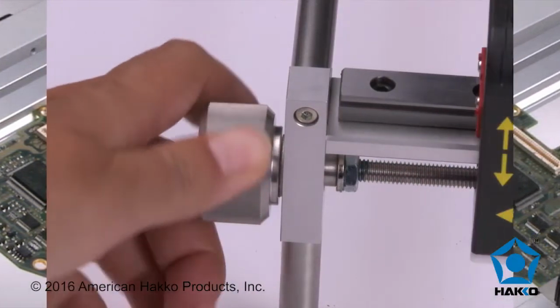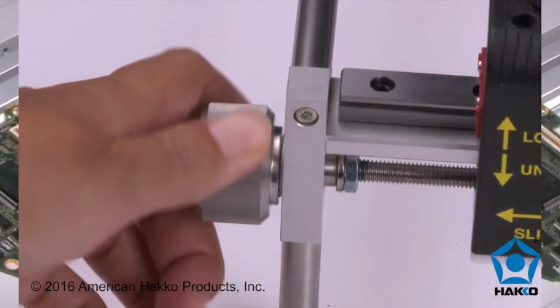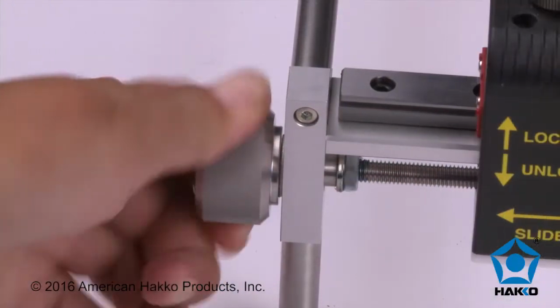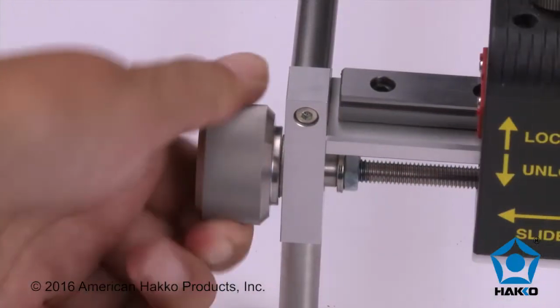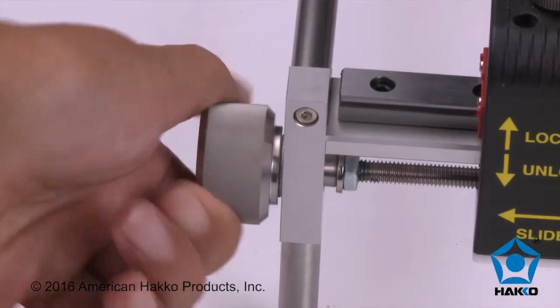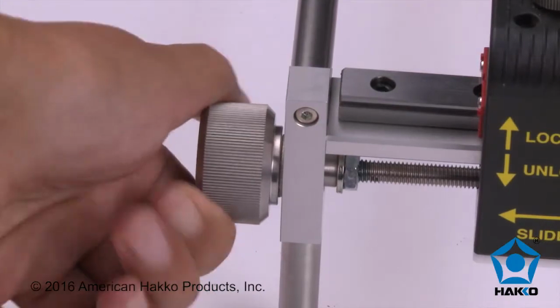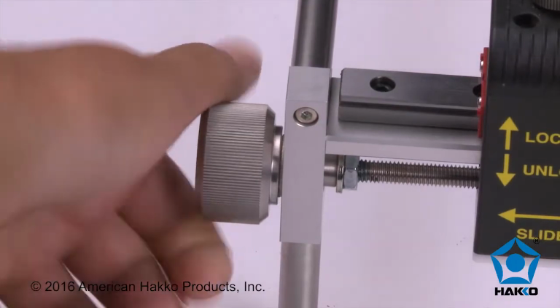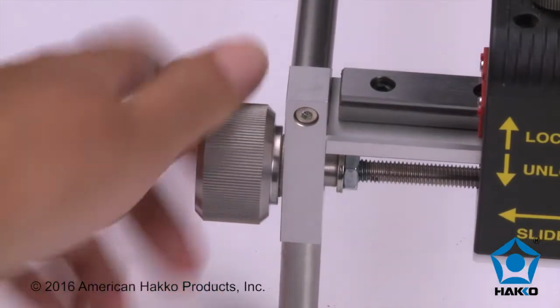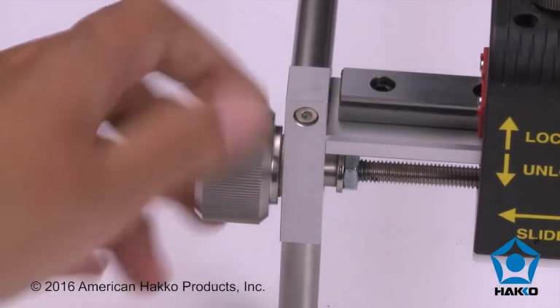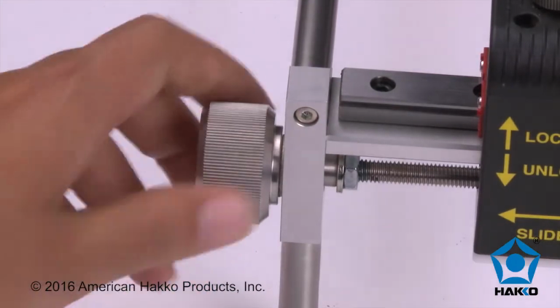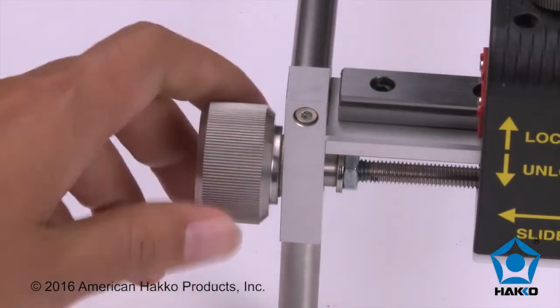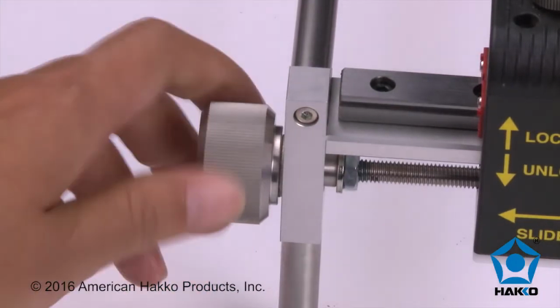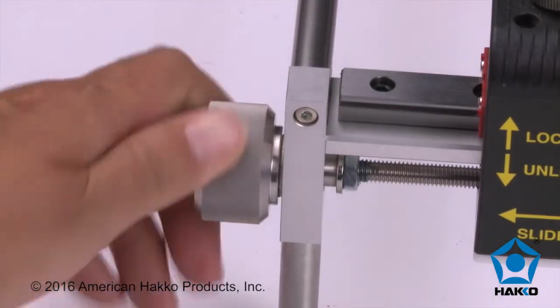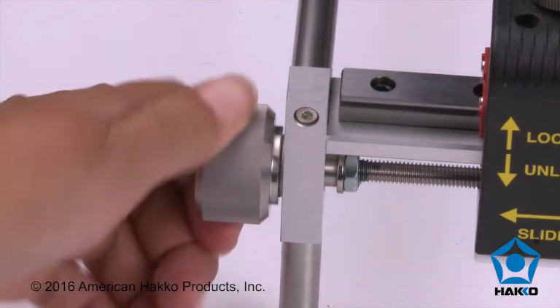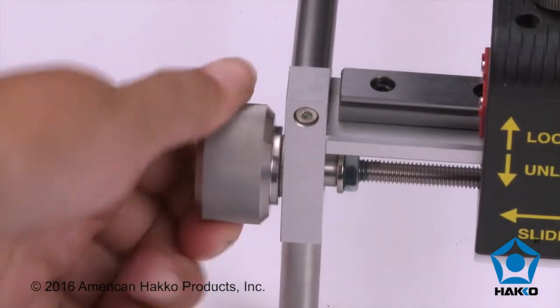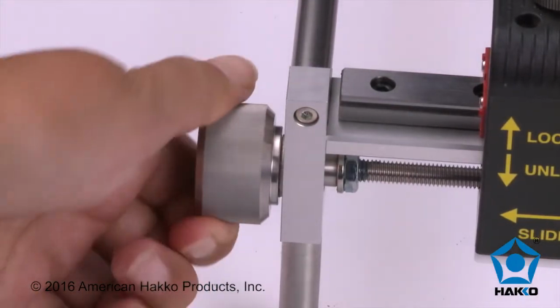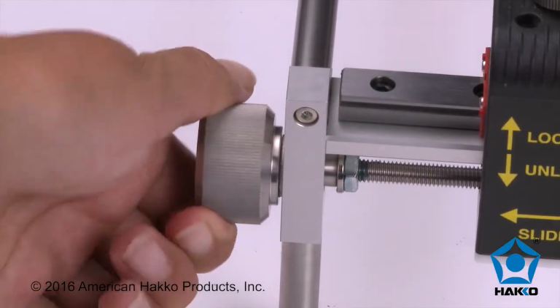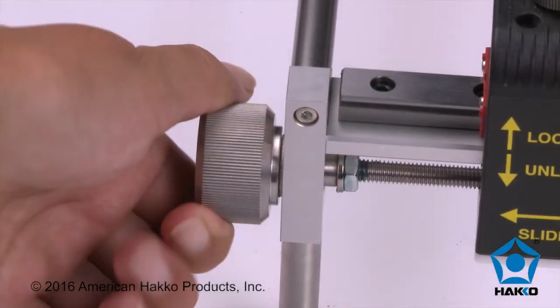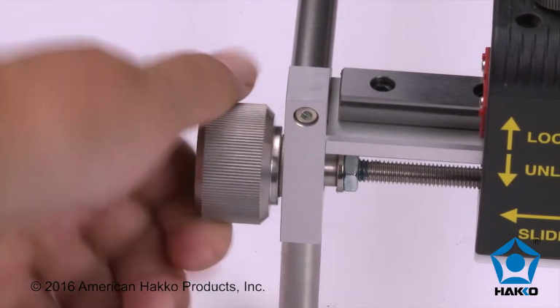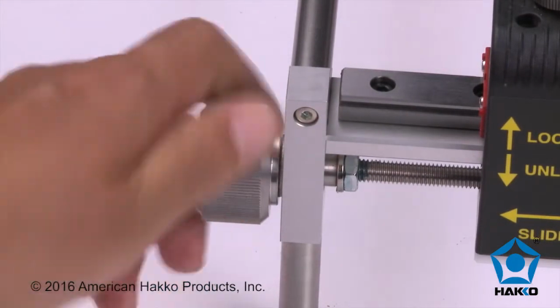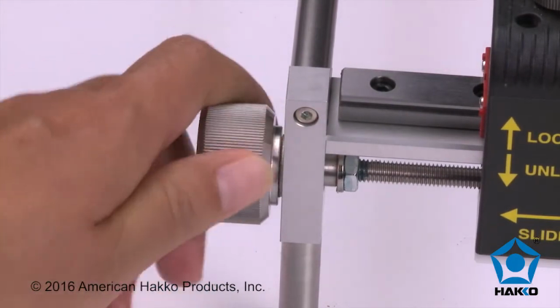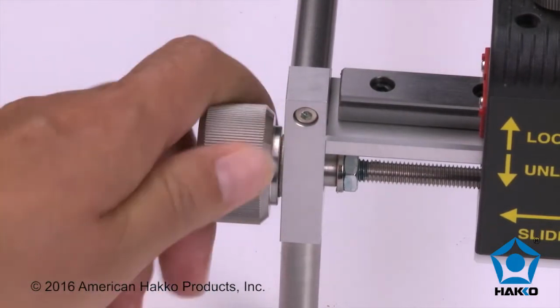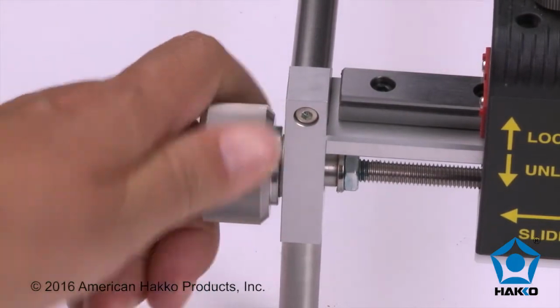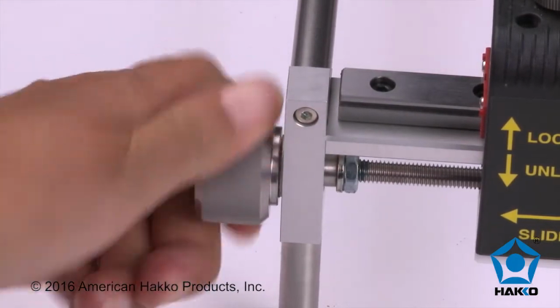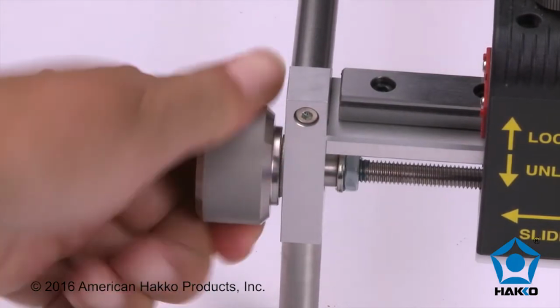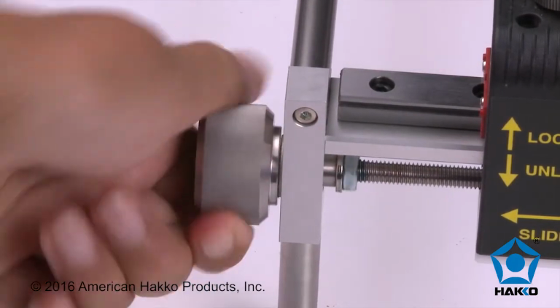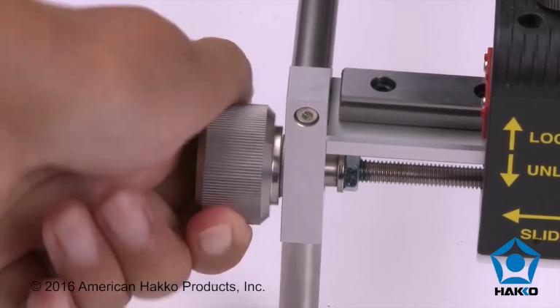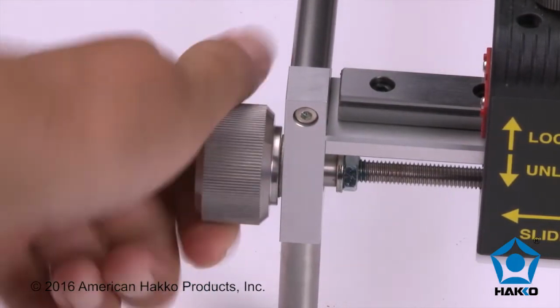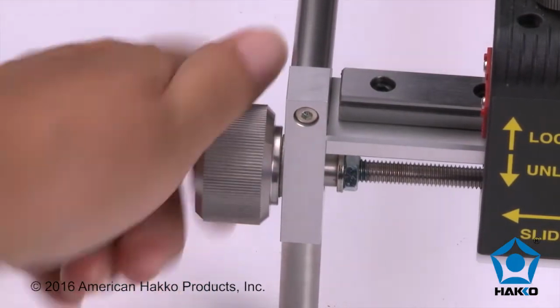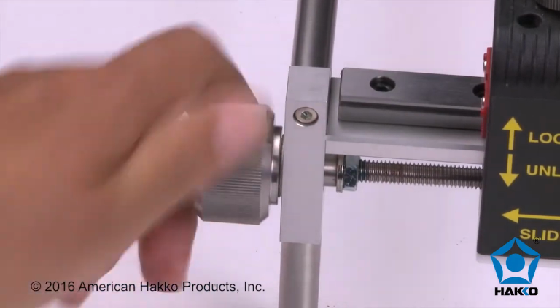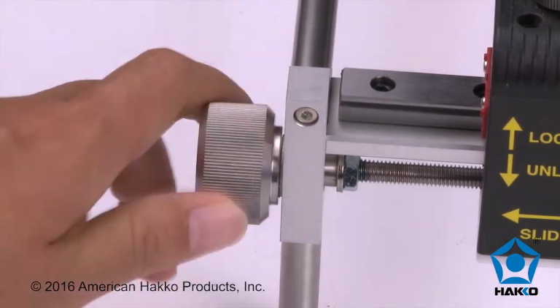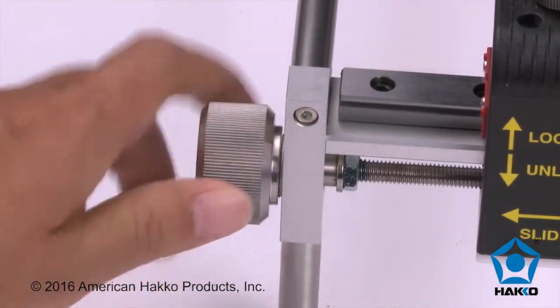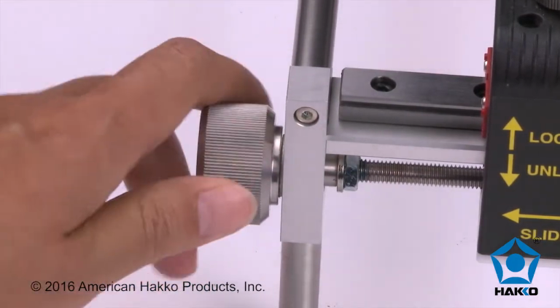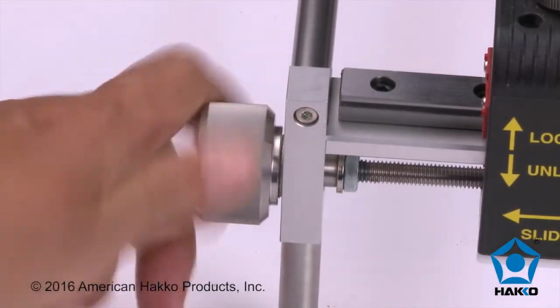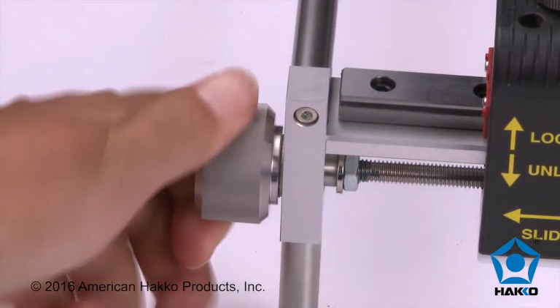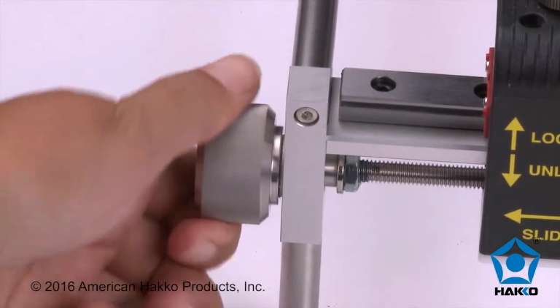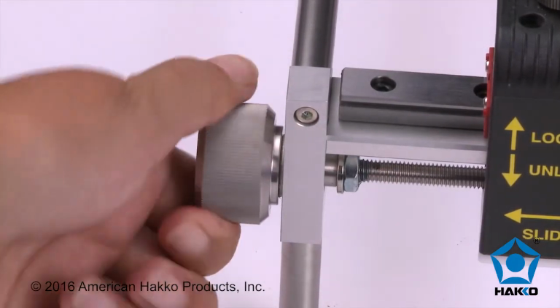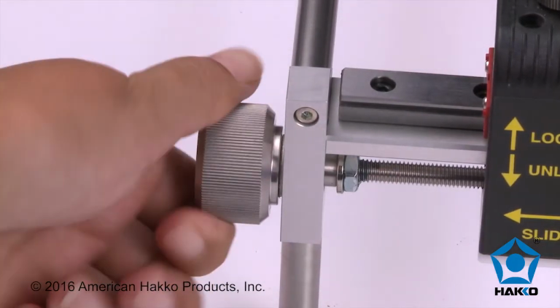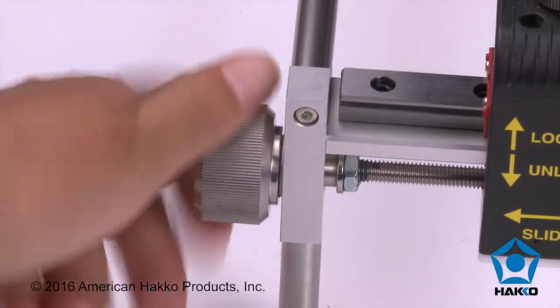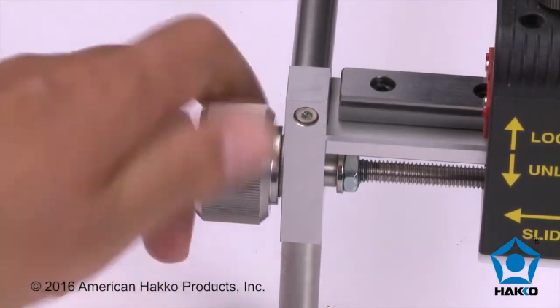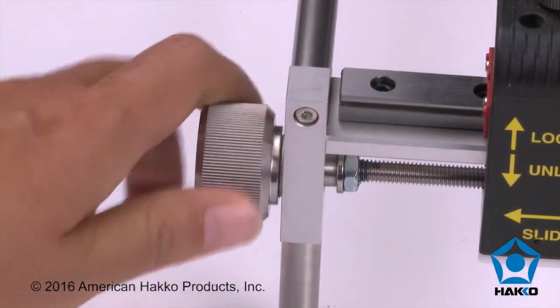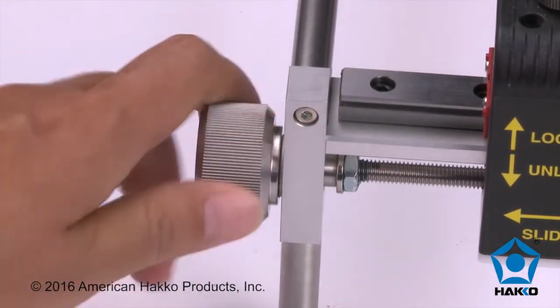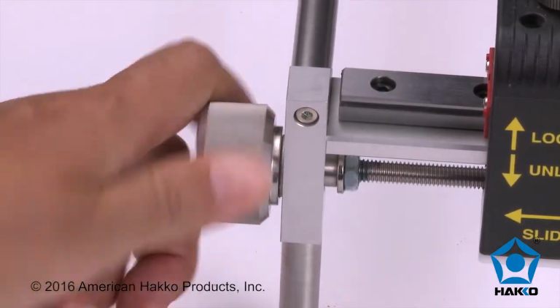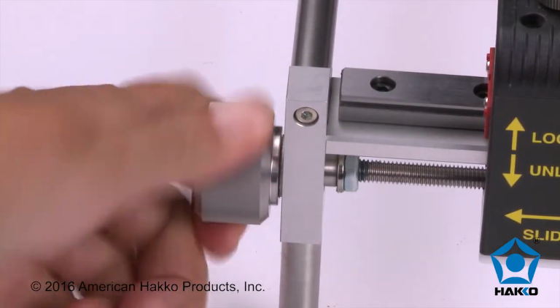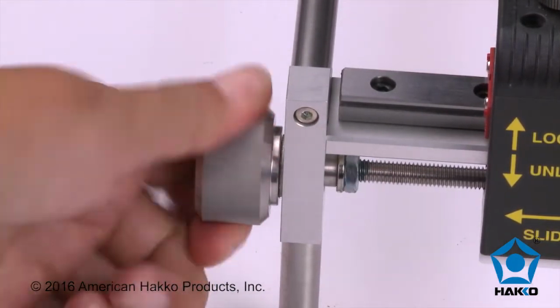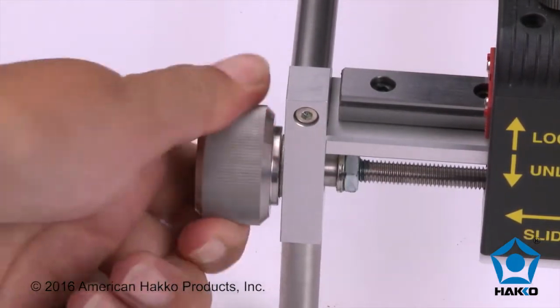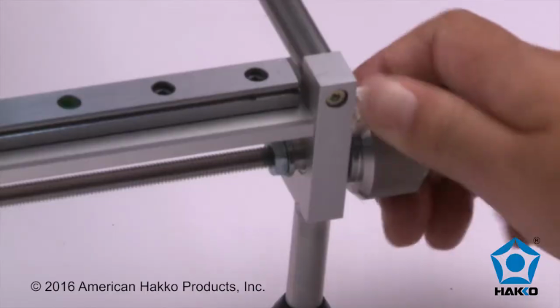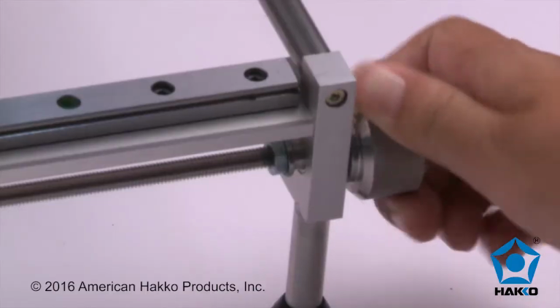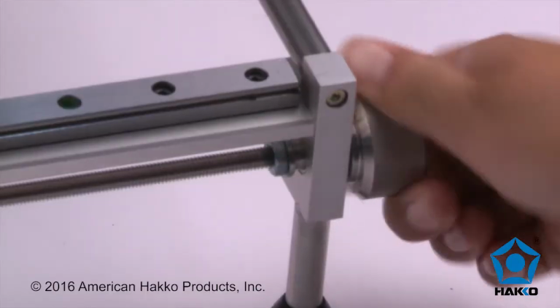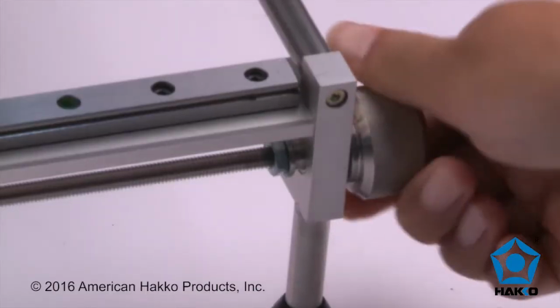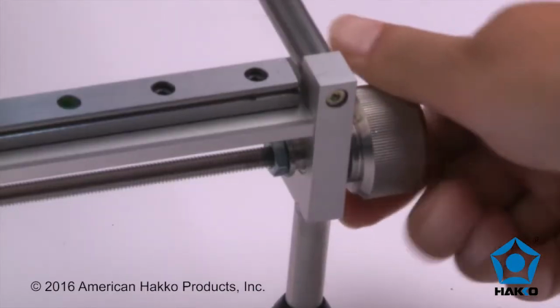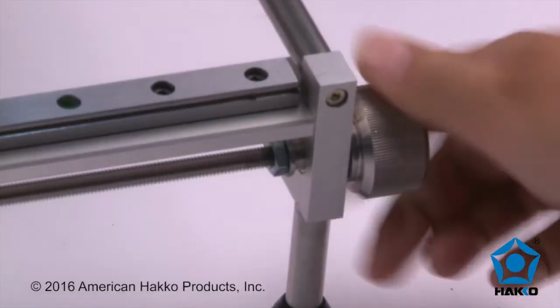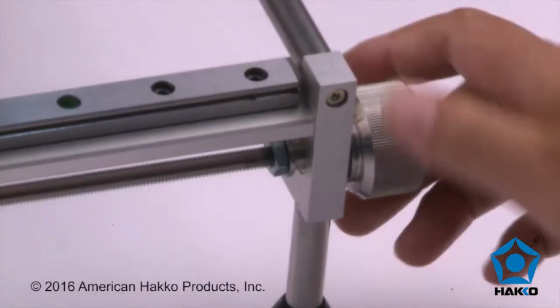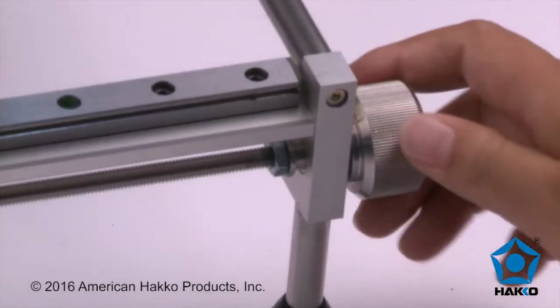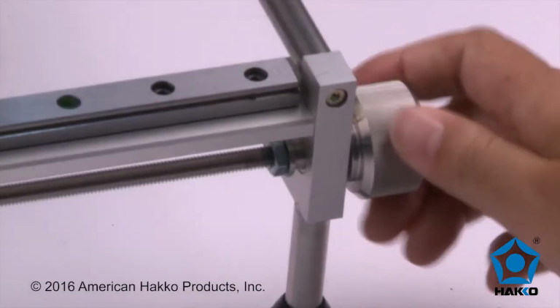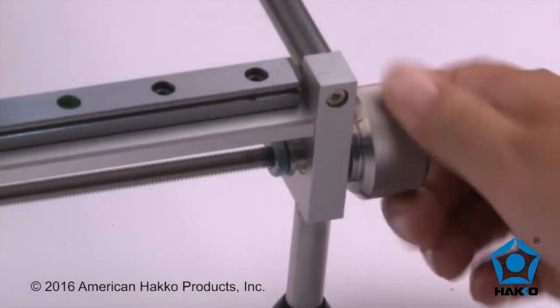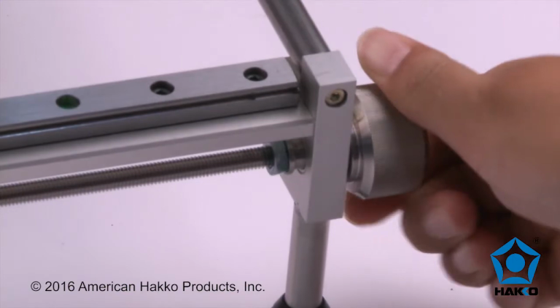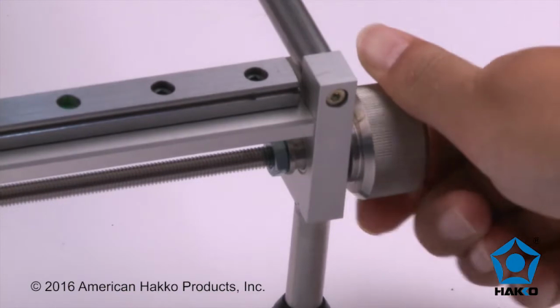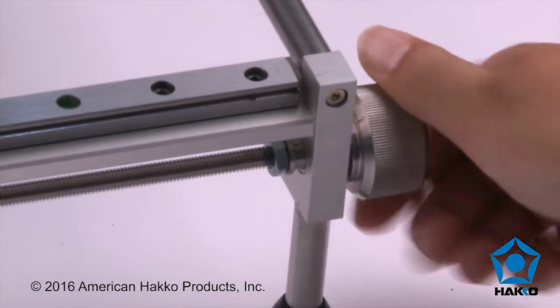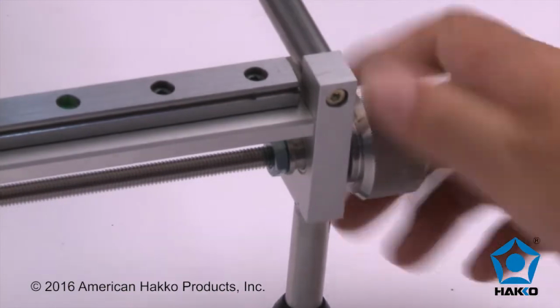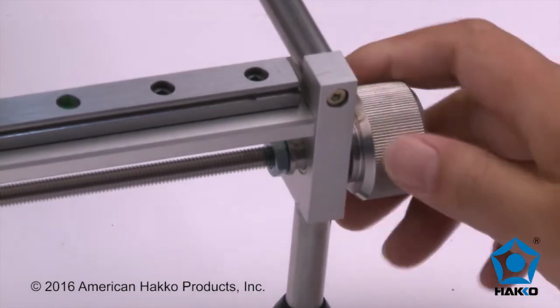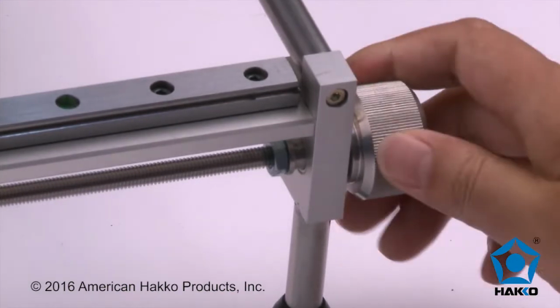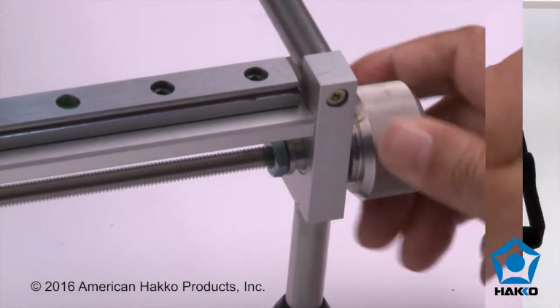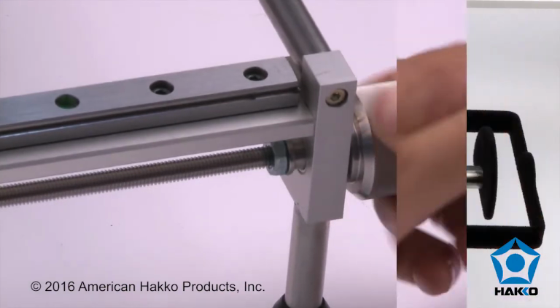For fine x-axis adjustments, use the fine adjustment knobs on the far left or right side of the holder.